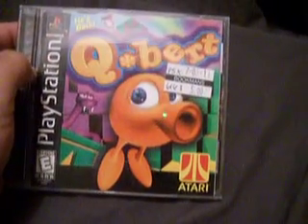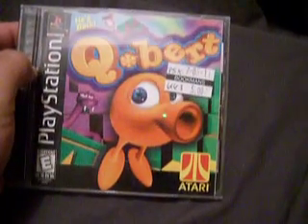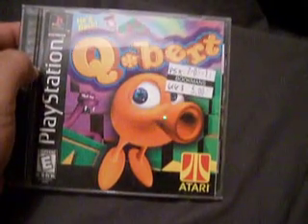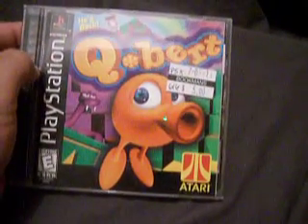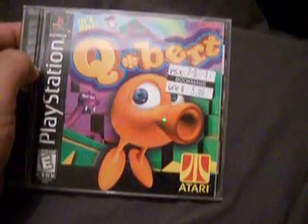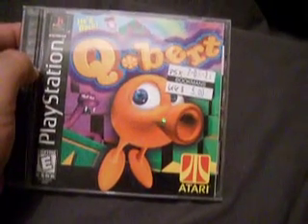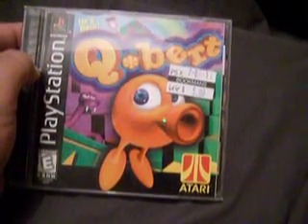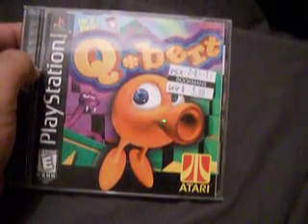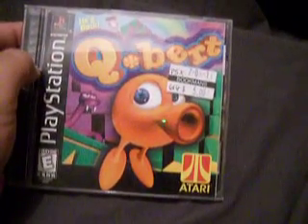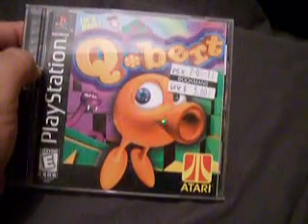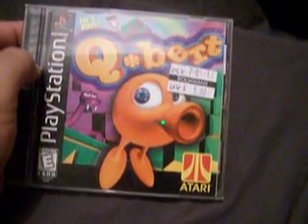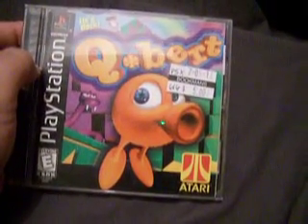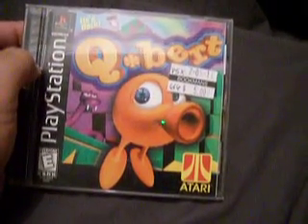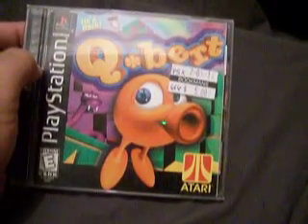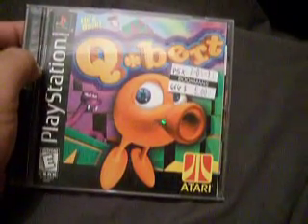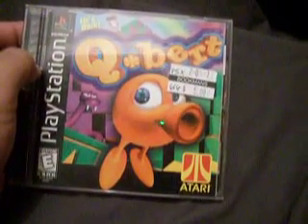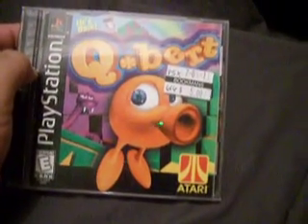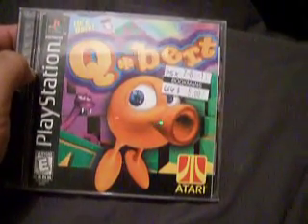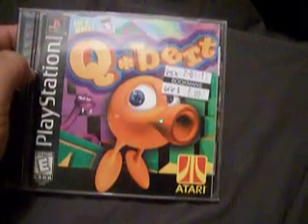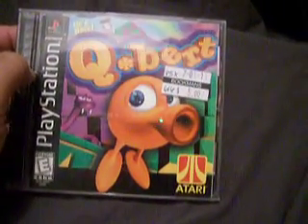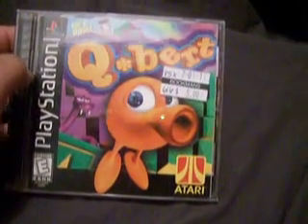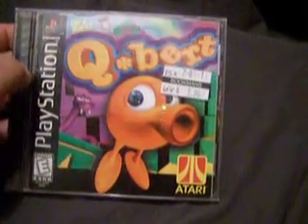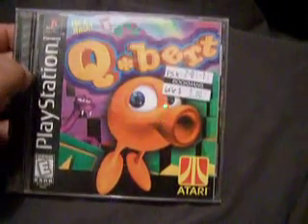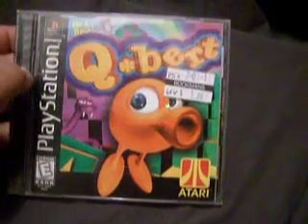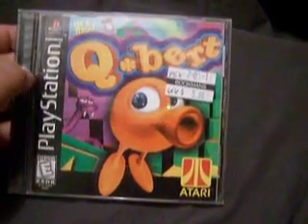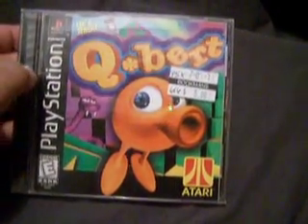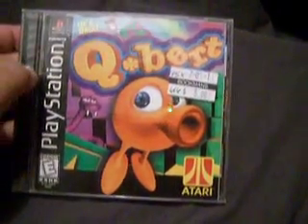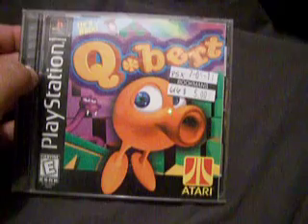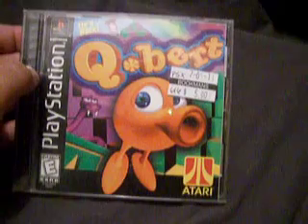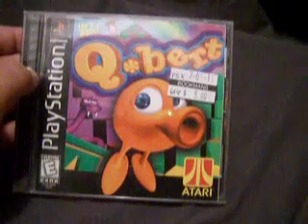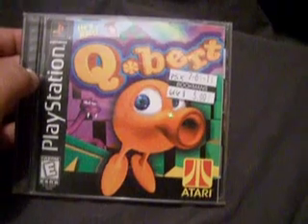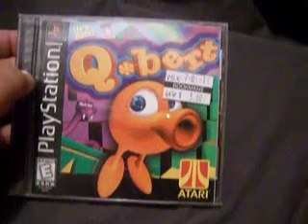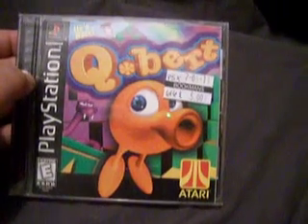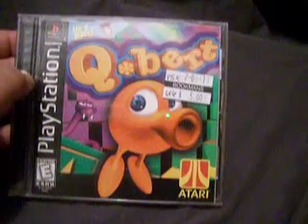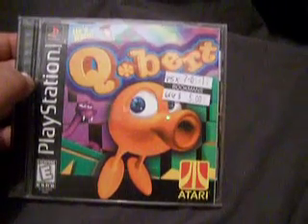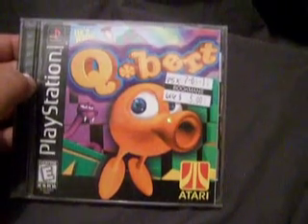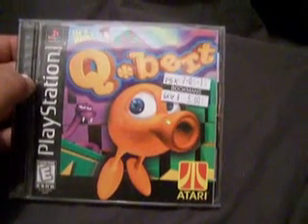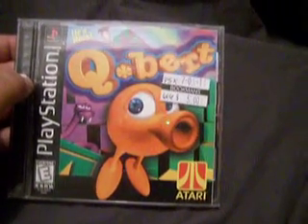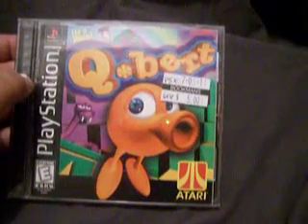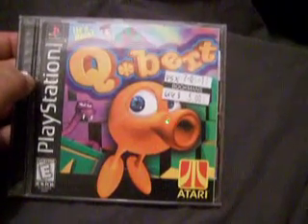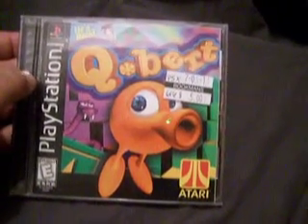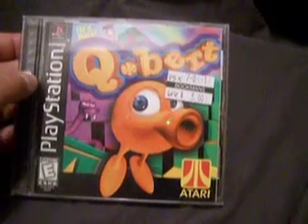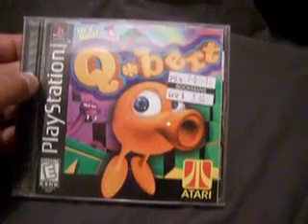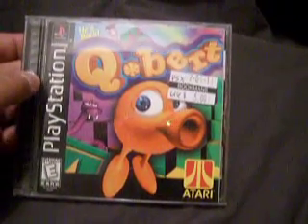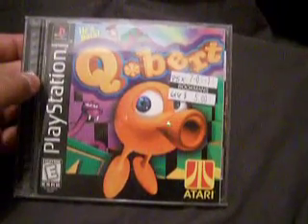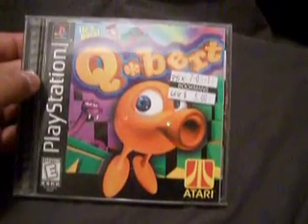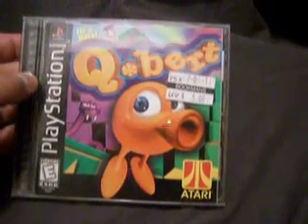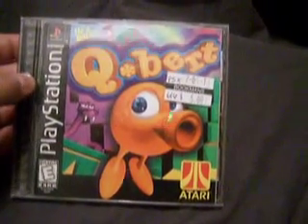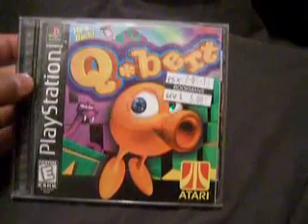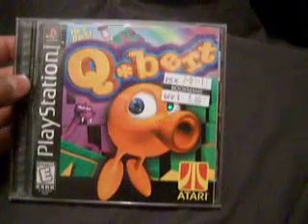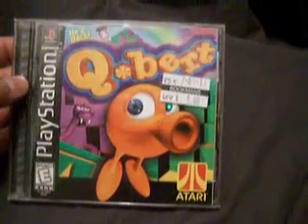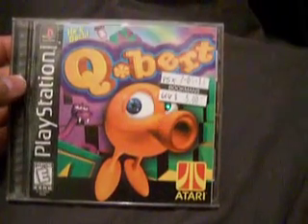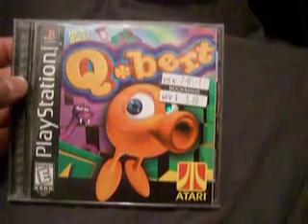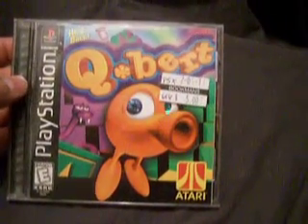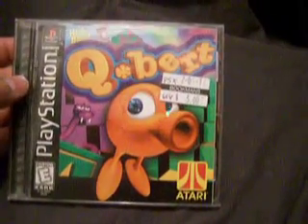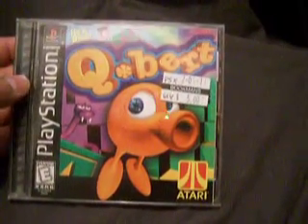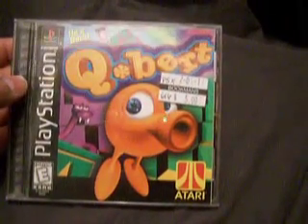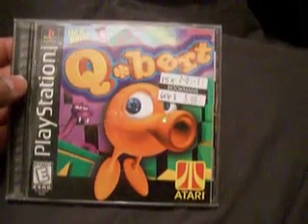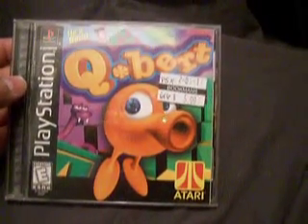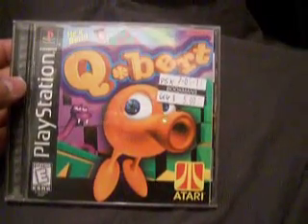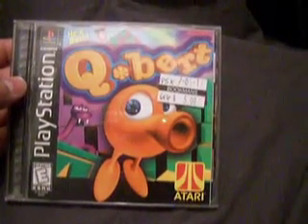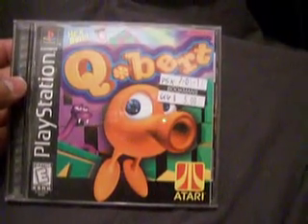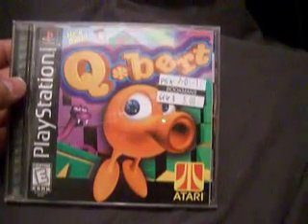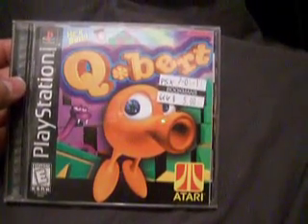Hey guys. This is probably going to be the last haul that I do for the time being.